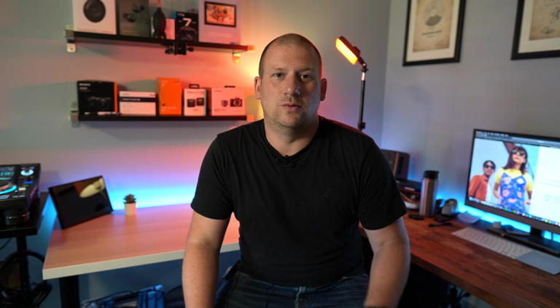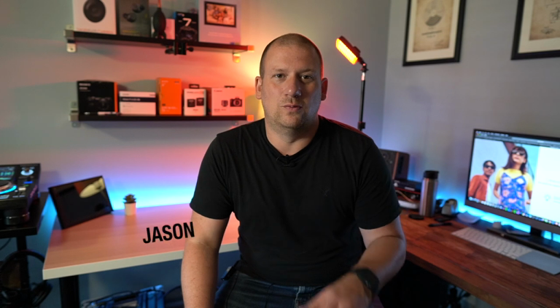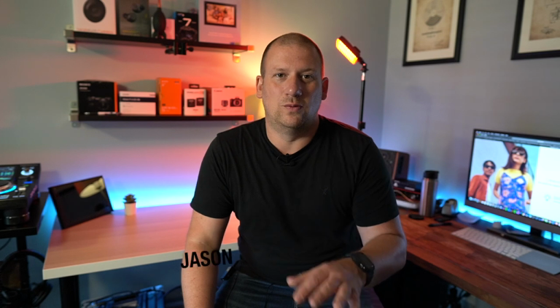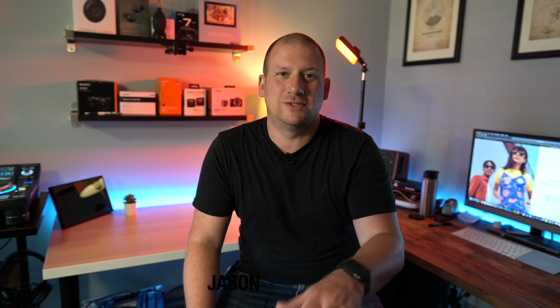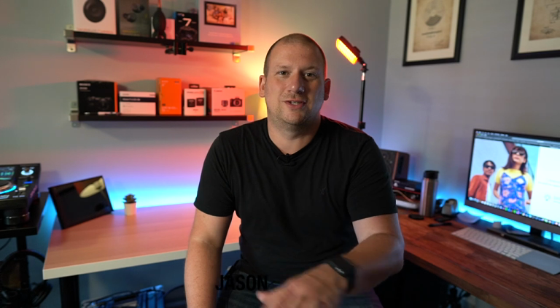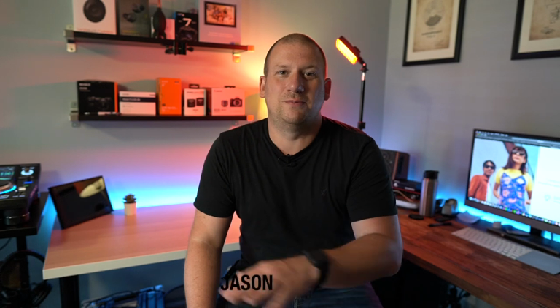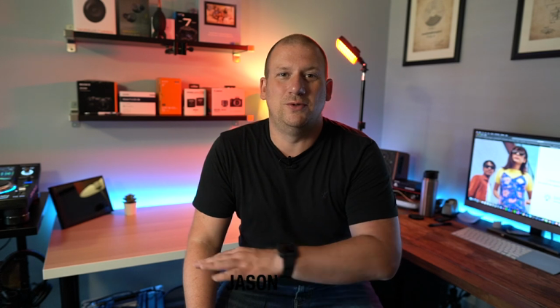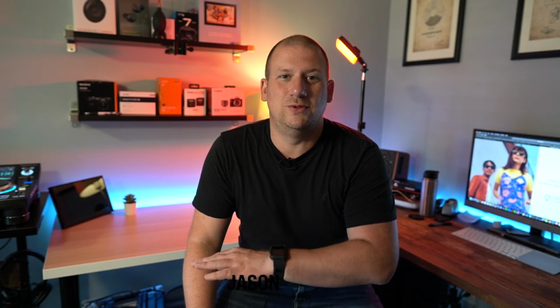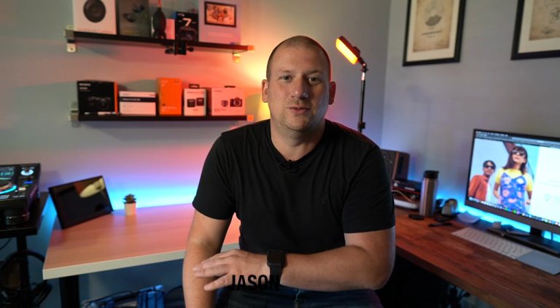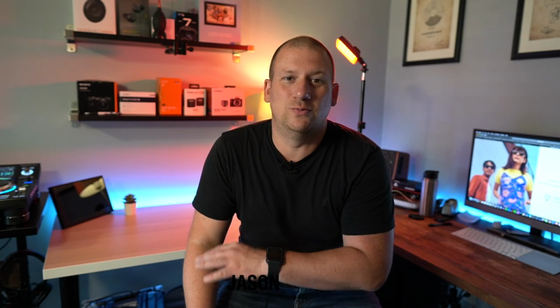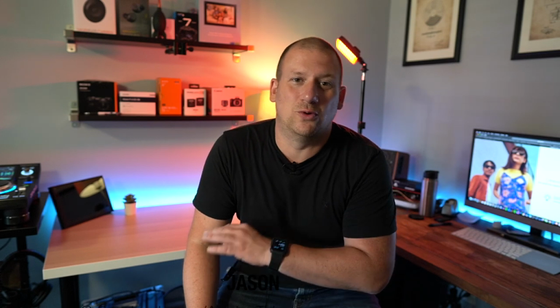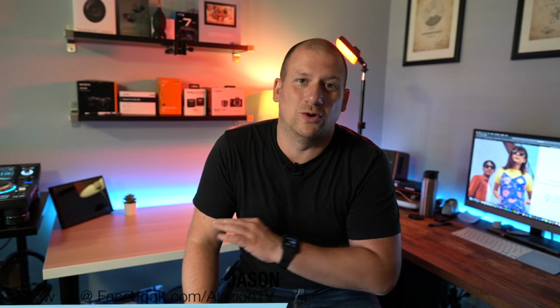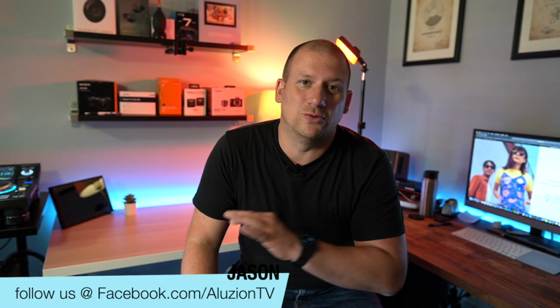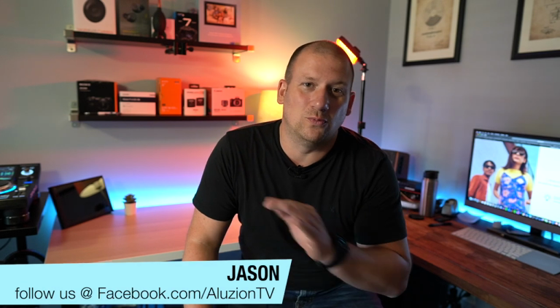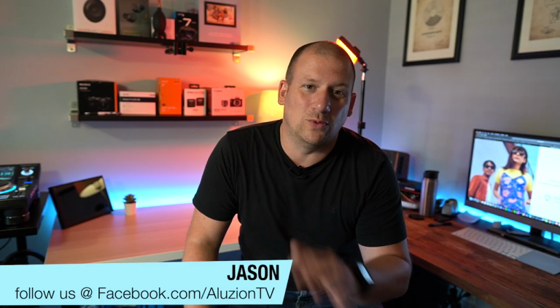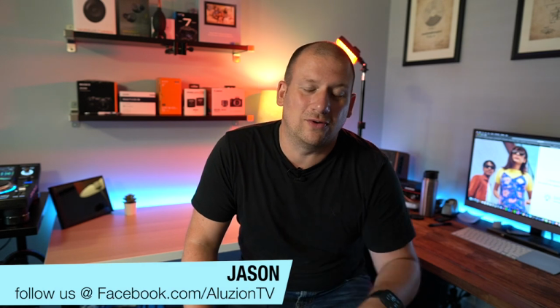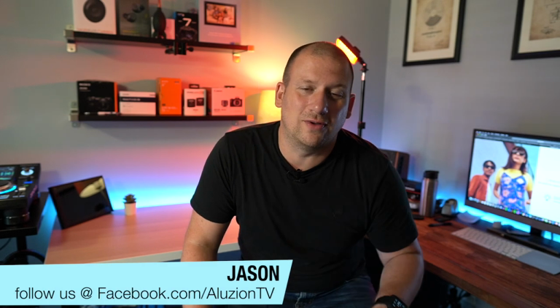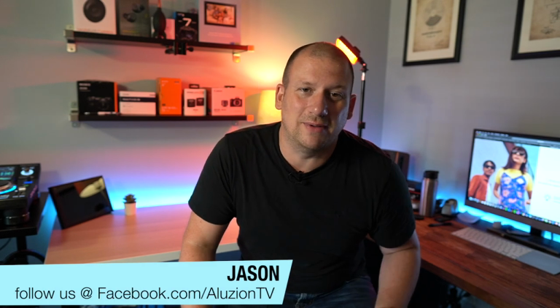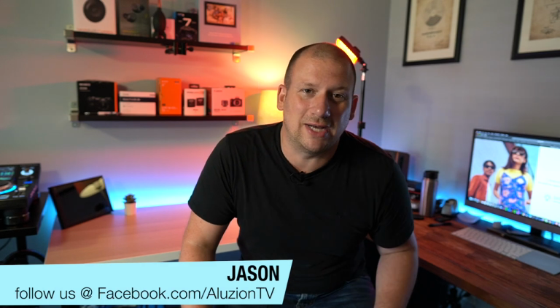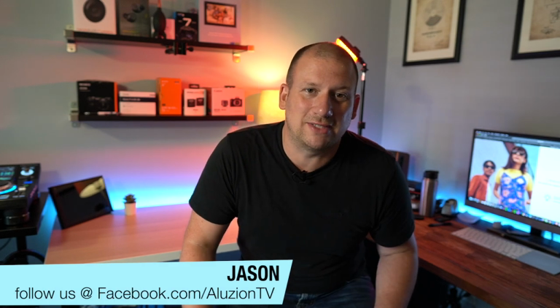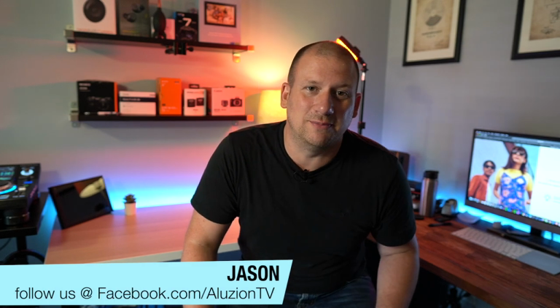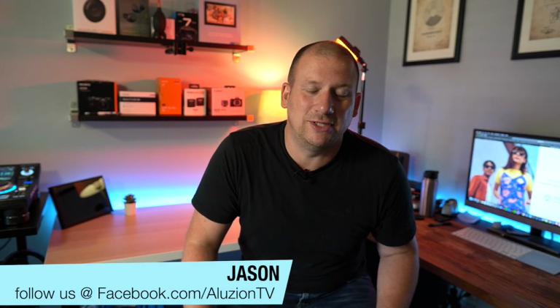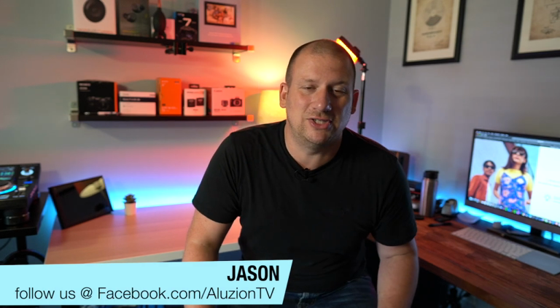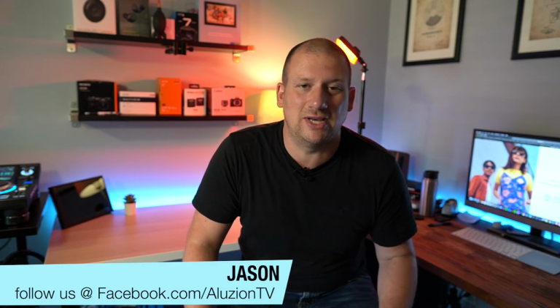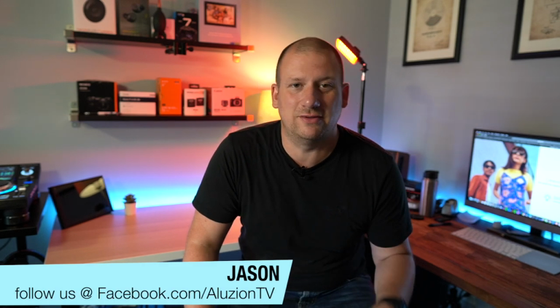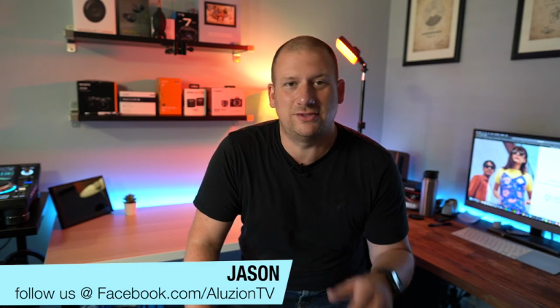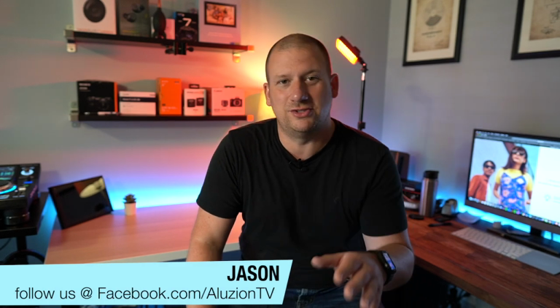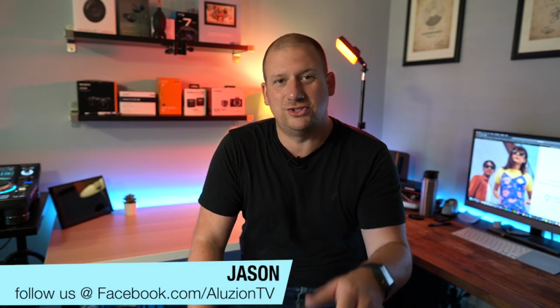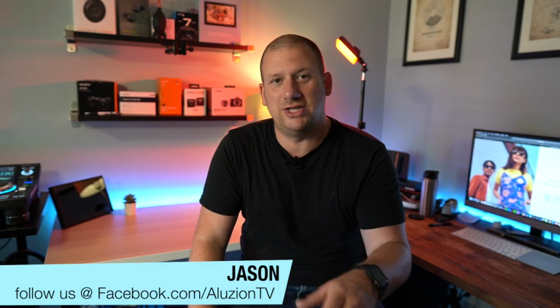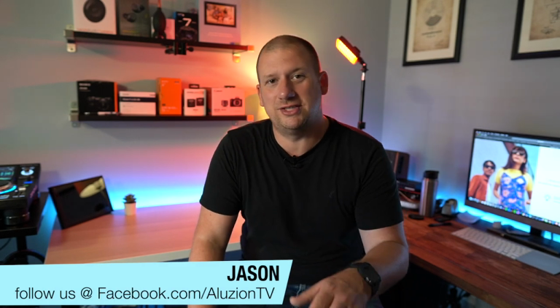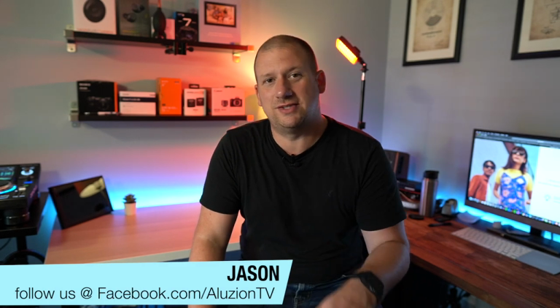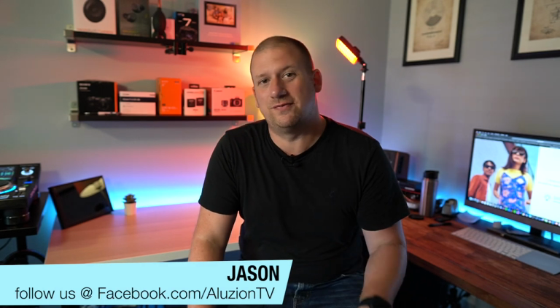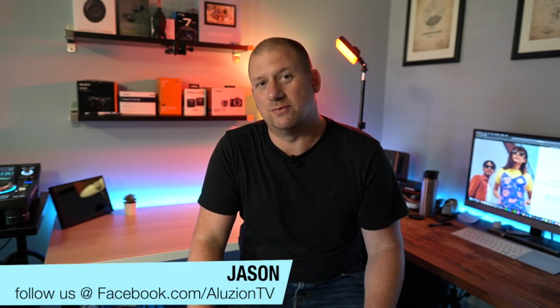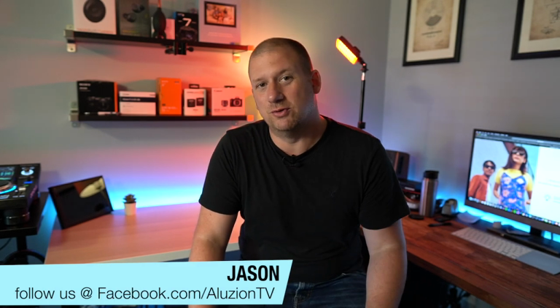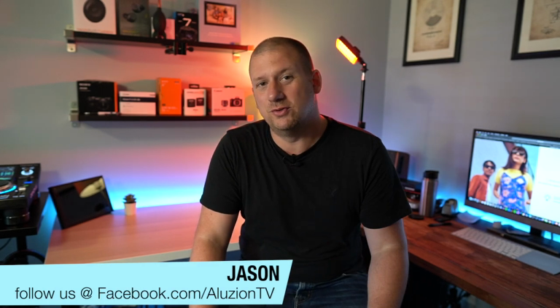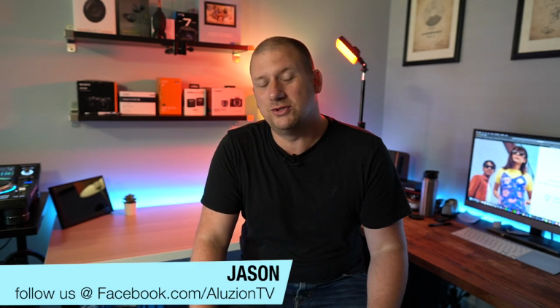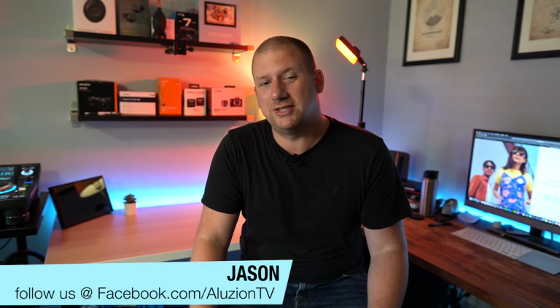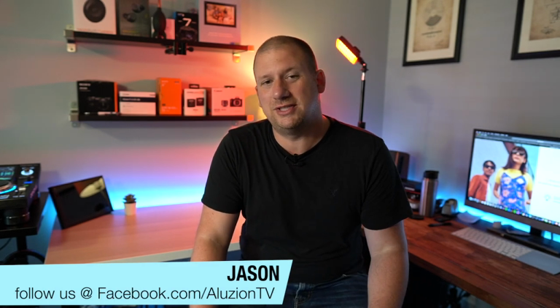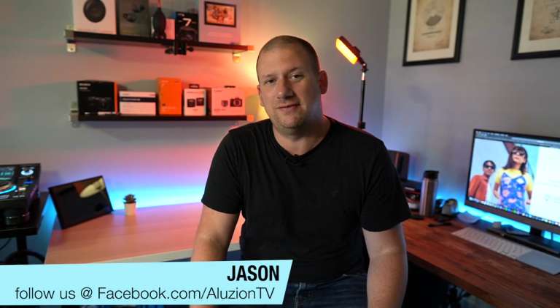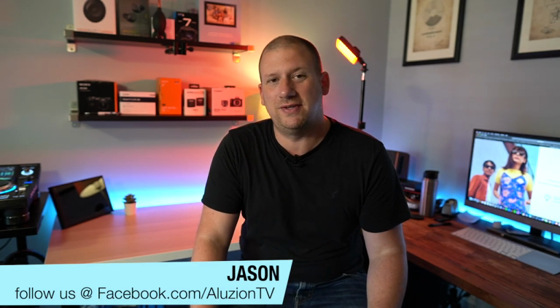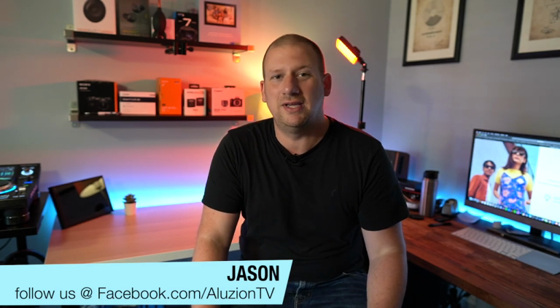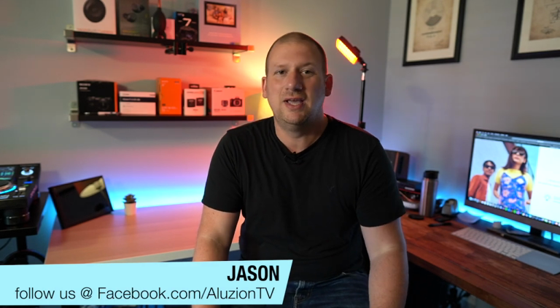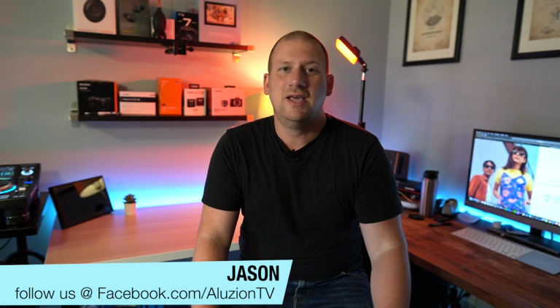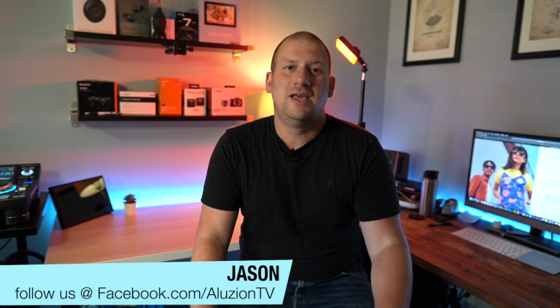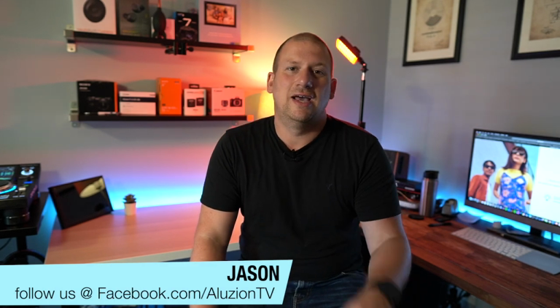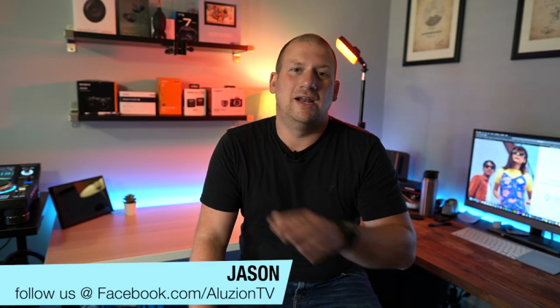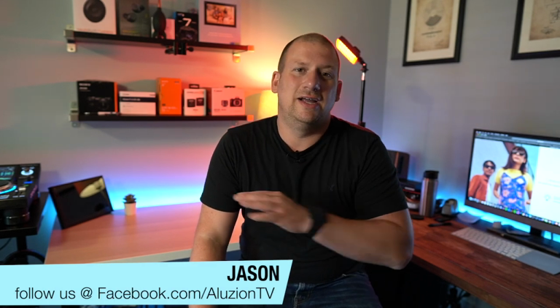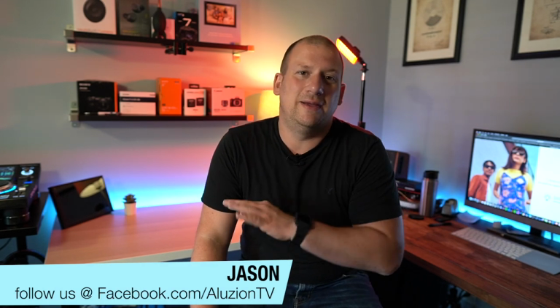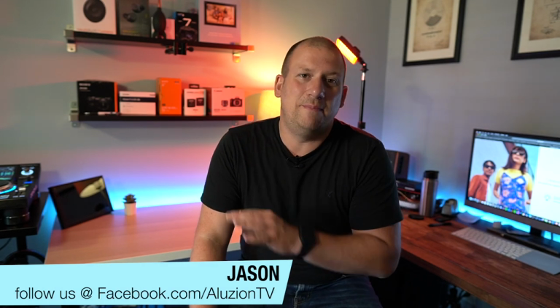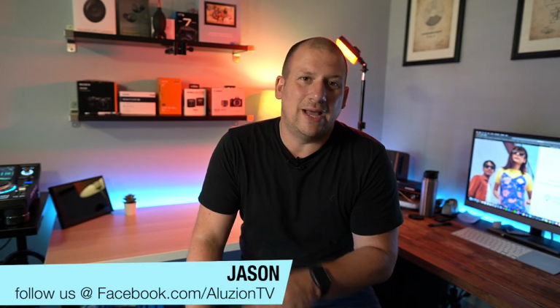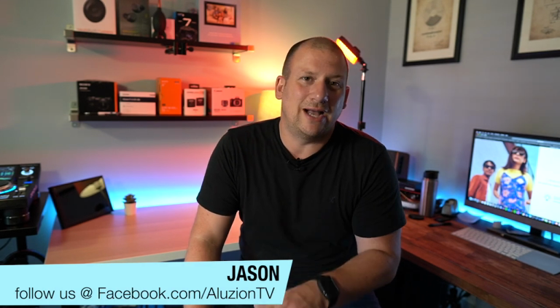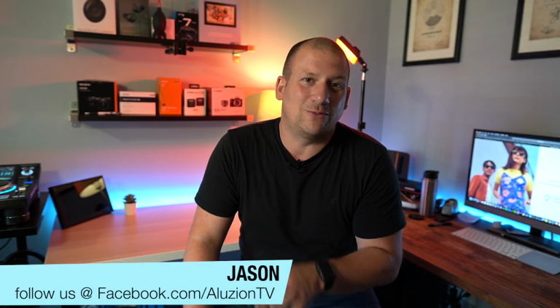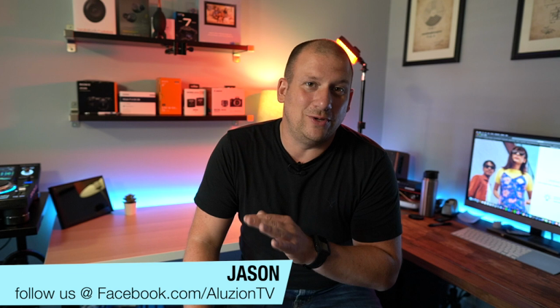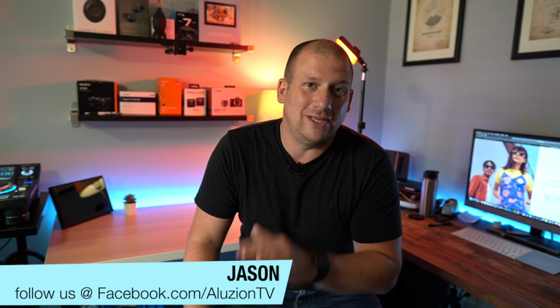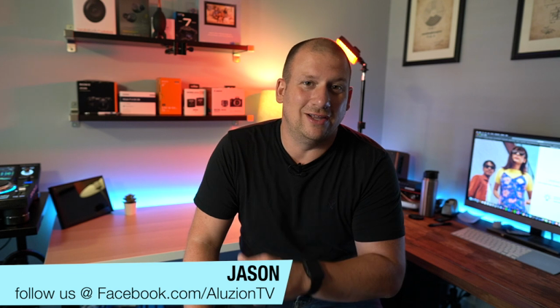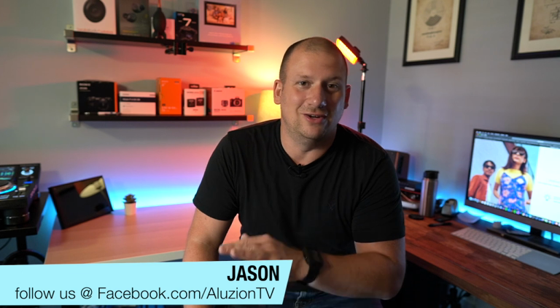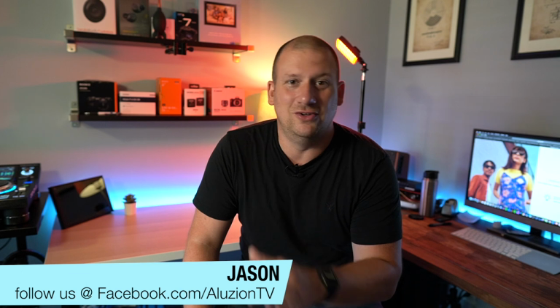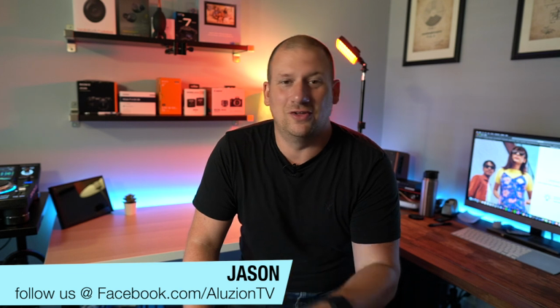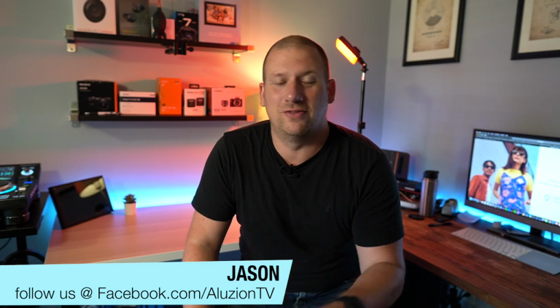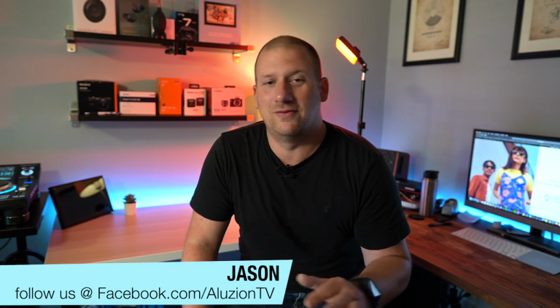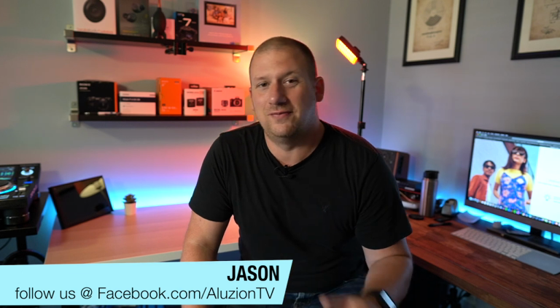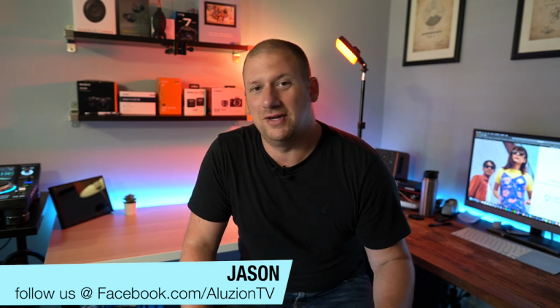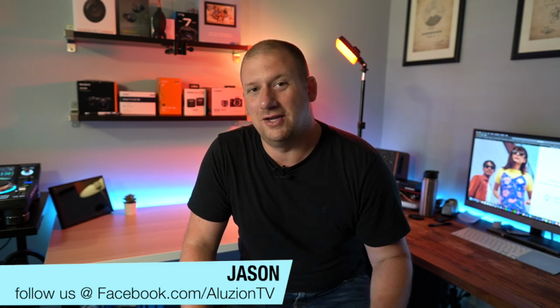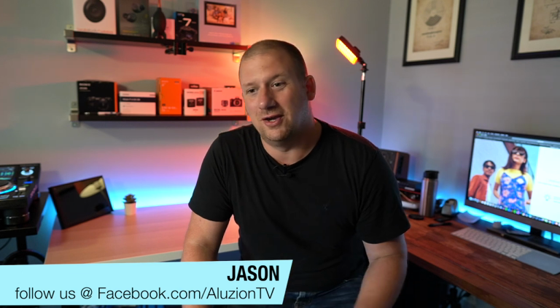What's up YouTube world? Welcome back to my channel. This is Jason from Illusion TV and I am back with yet another video.